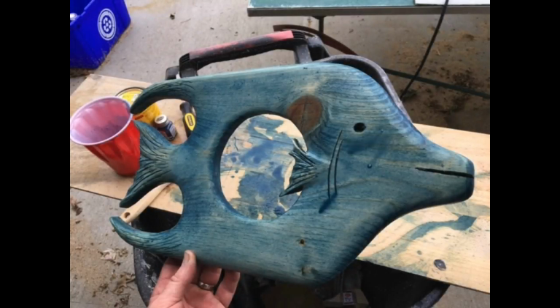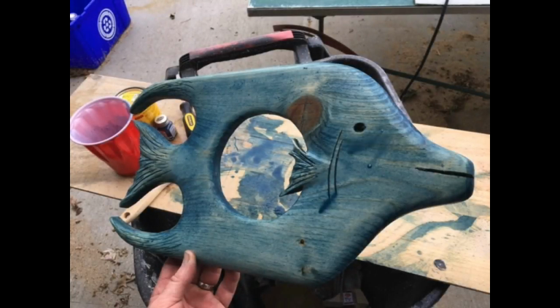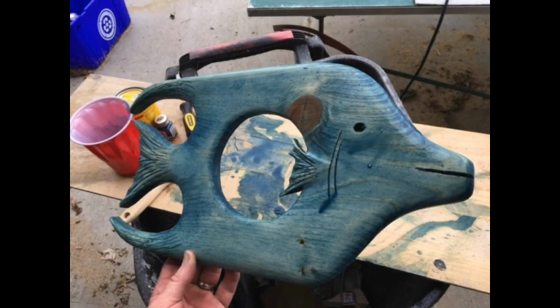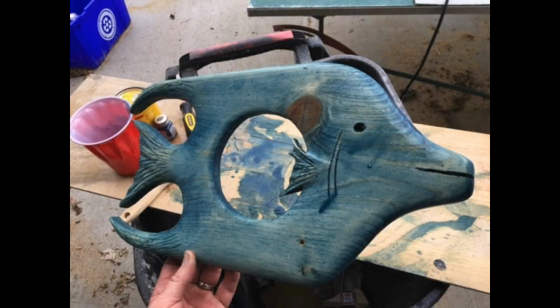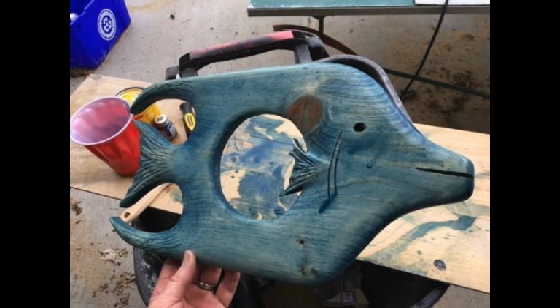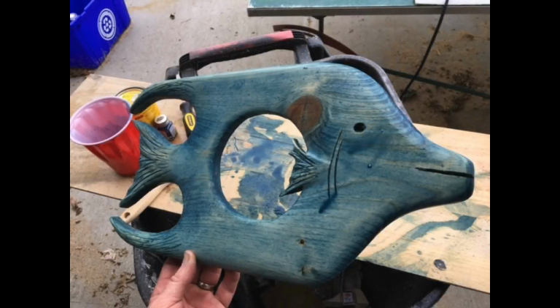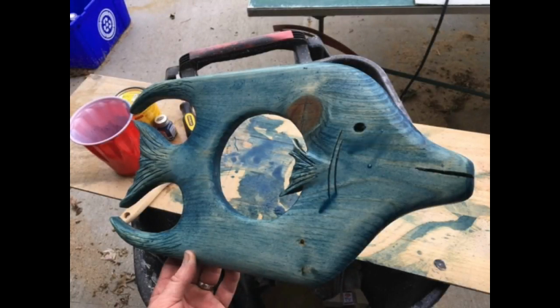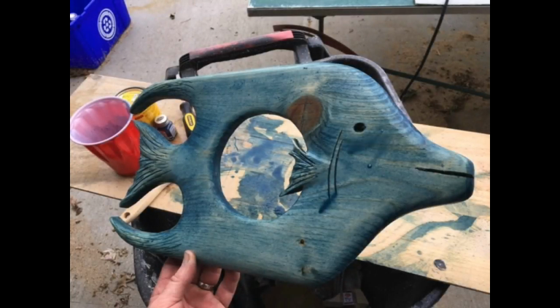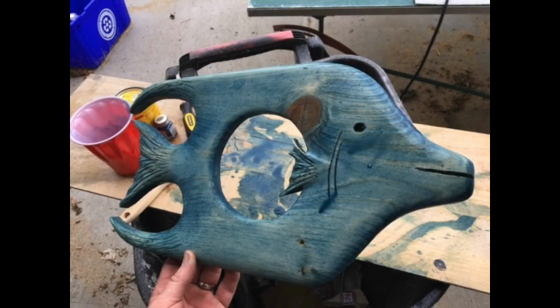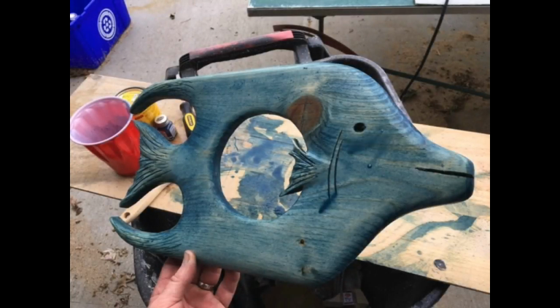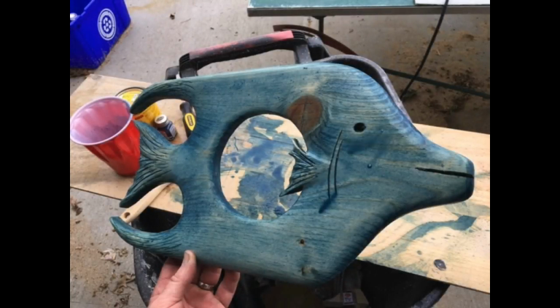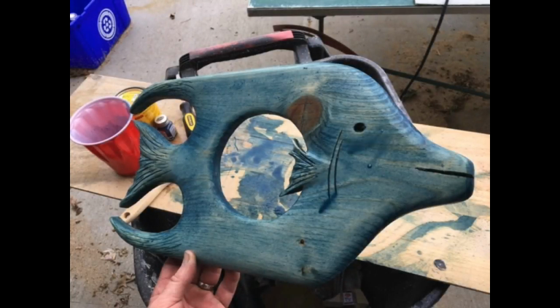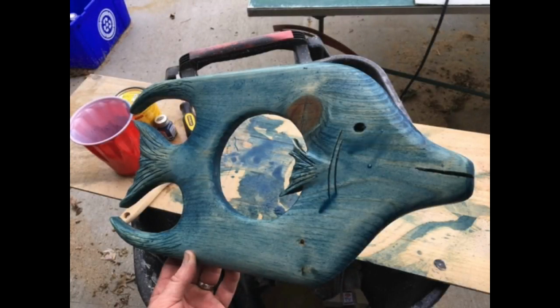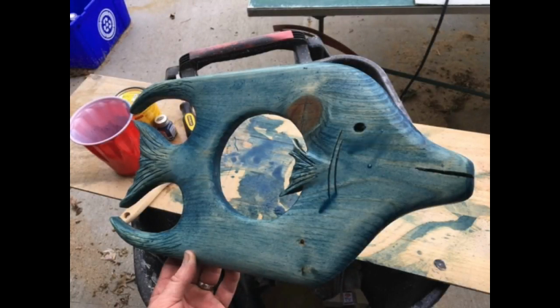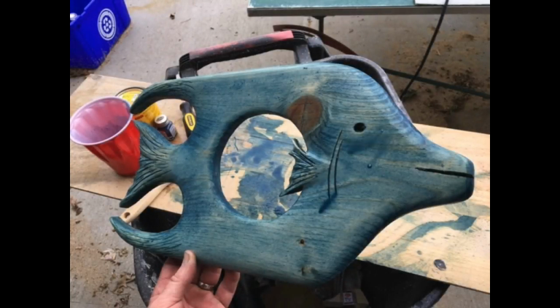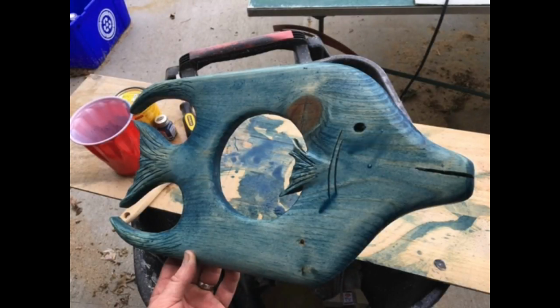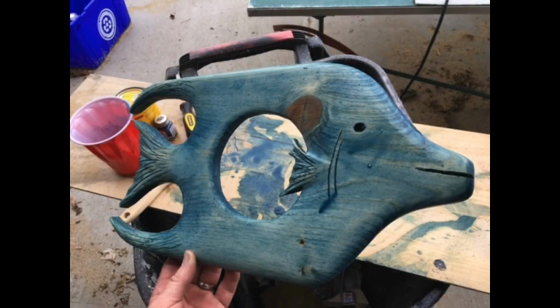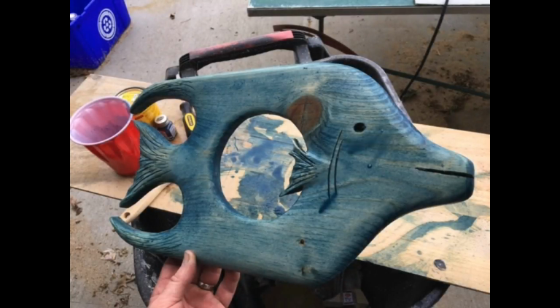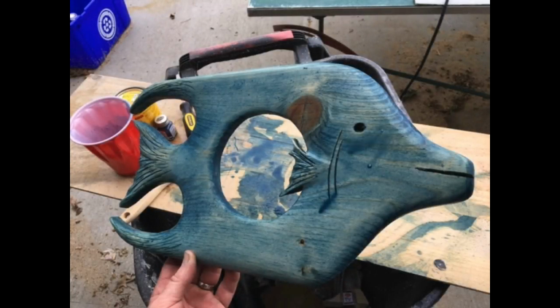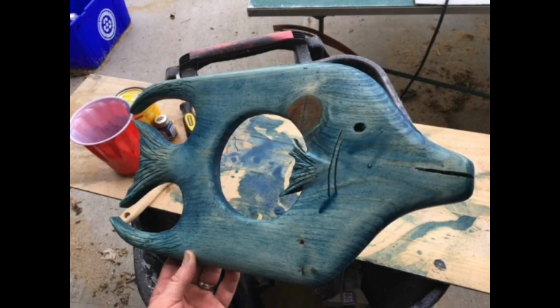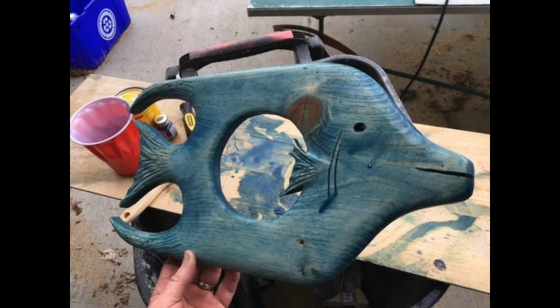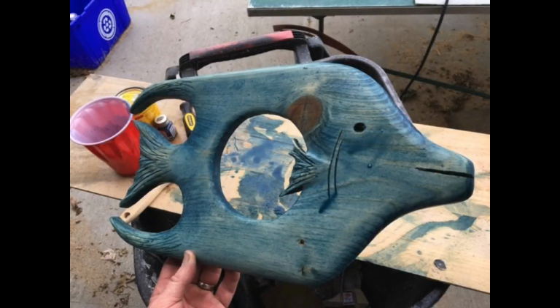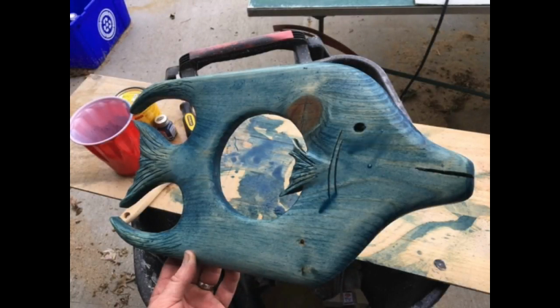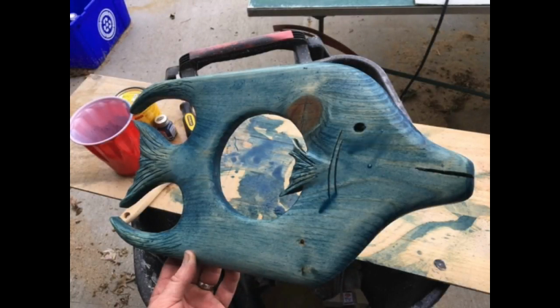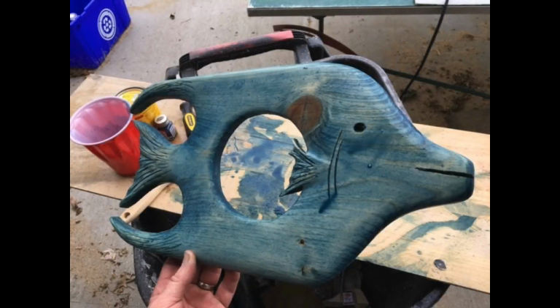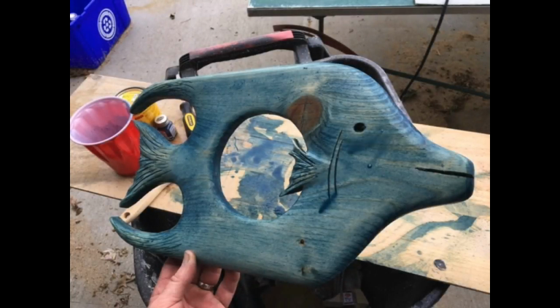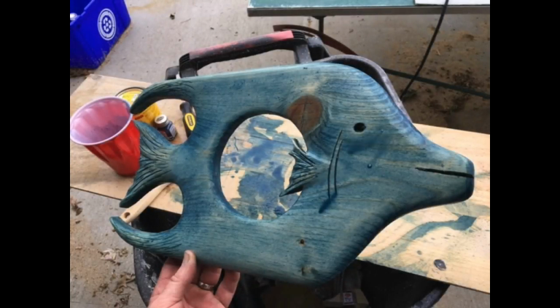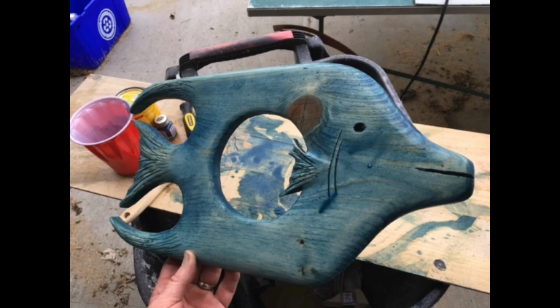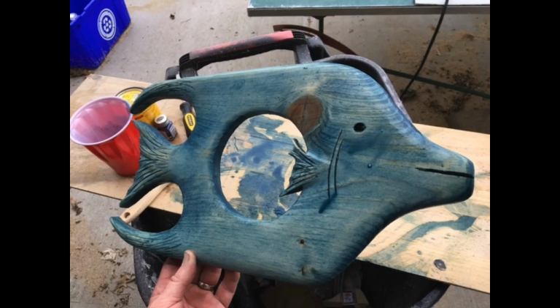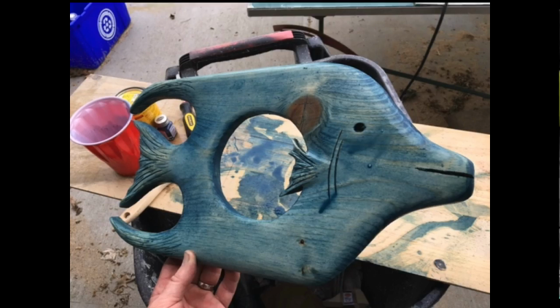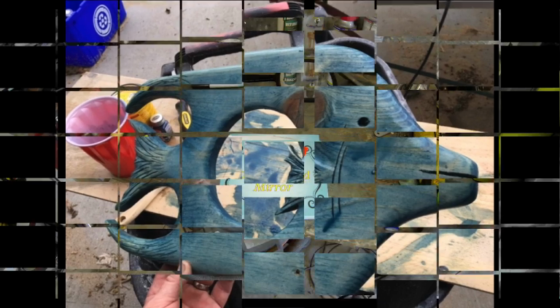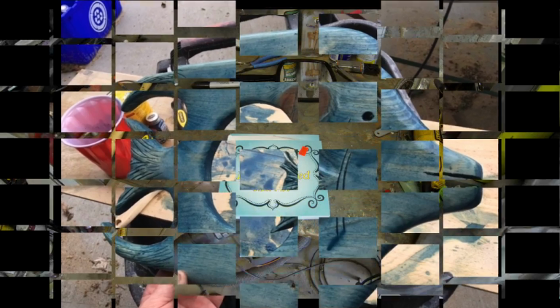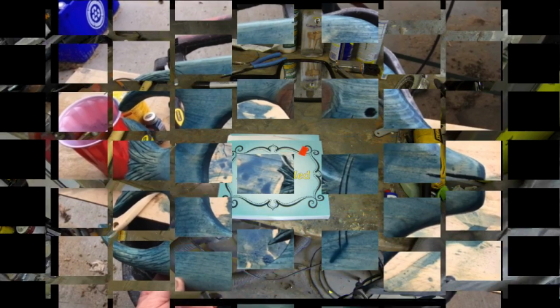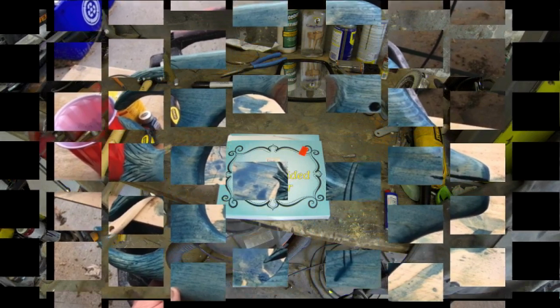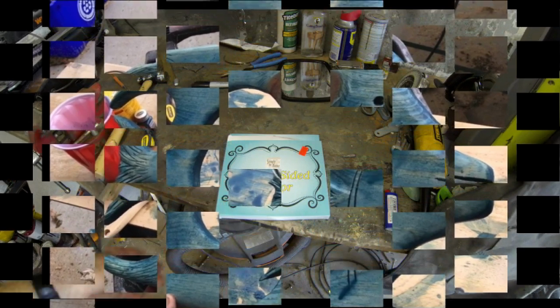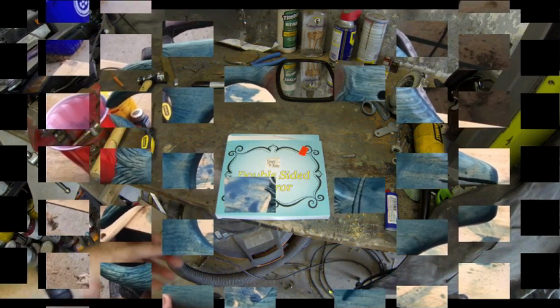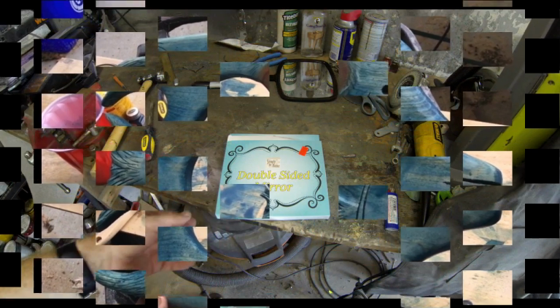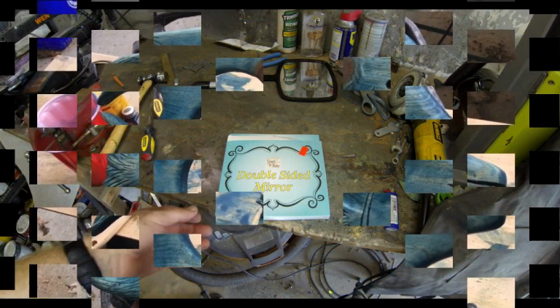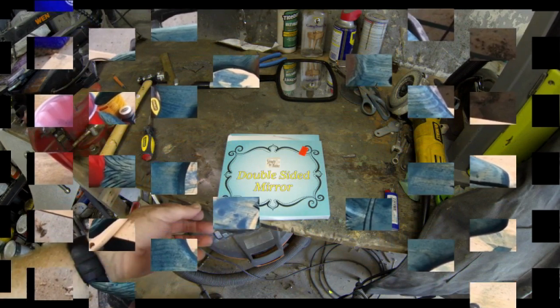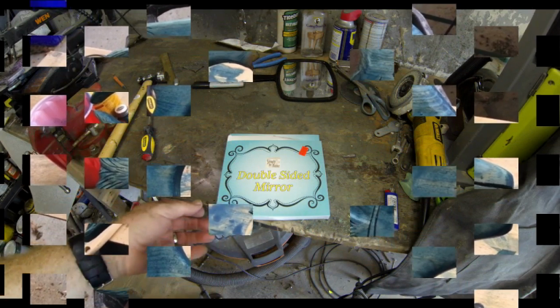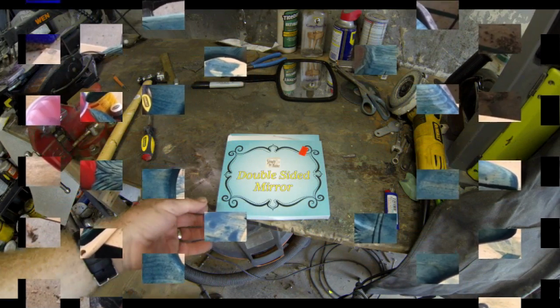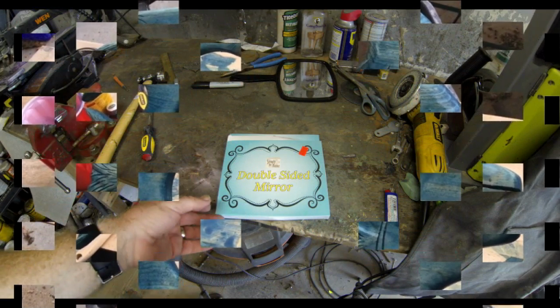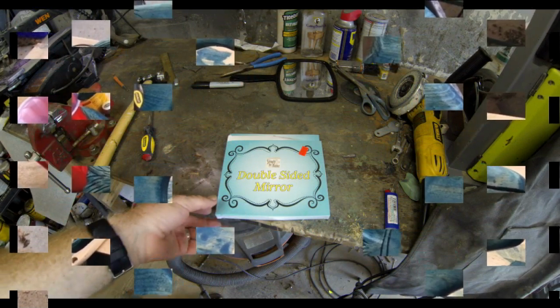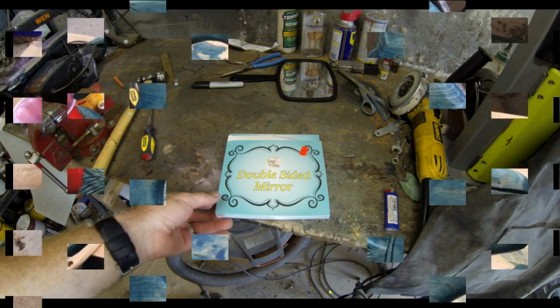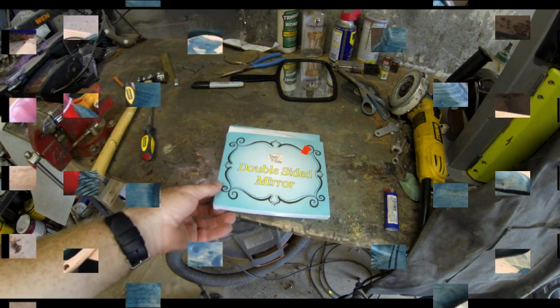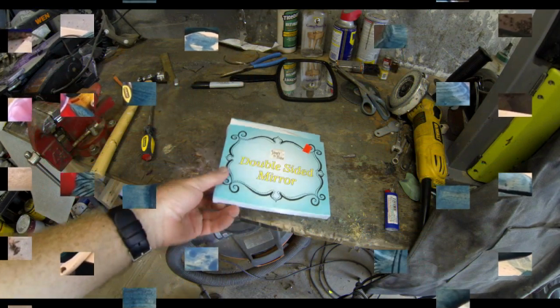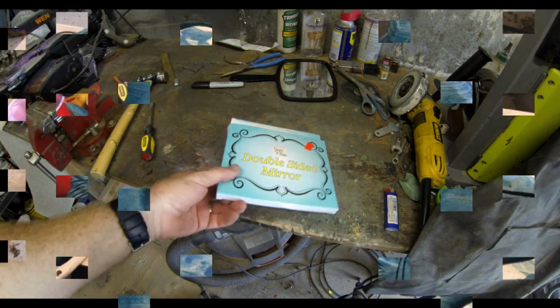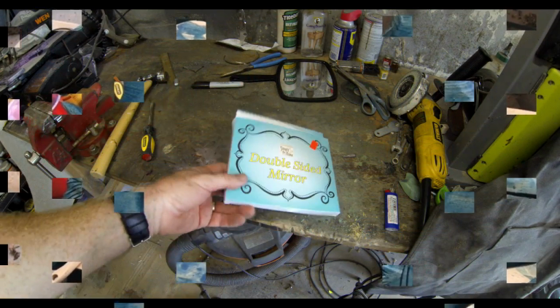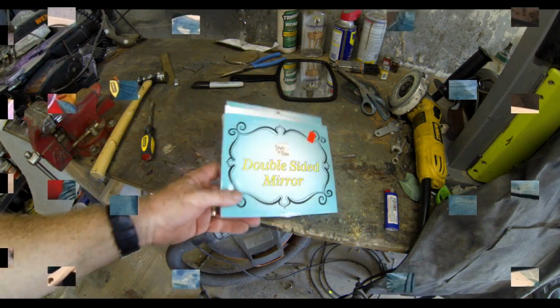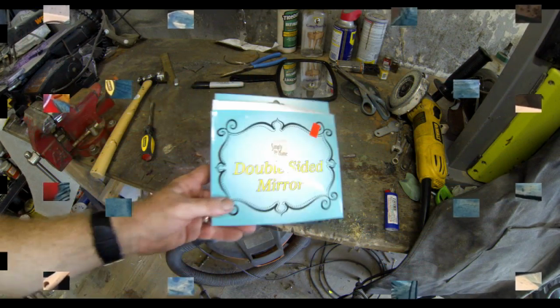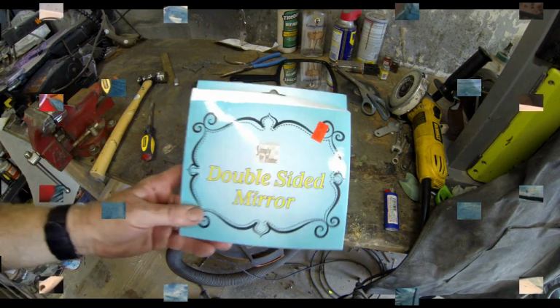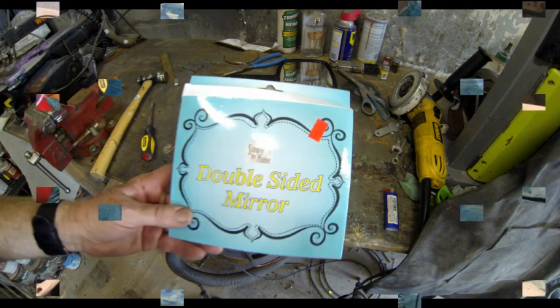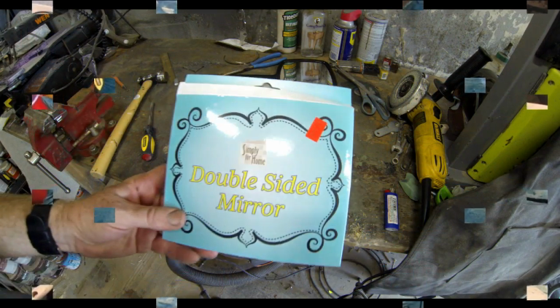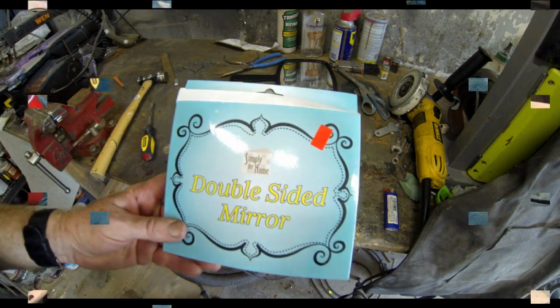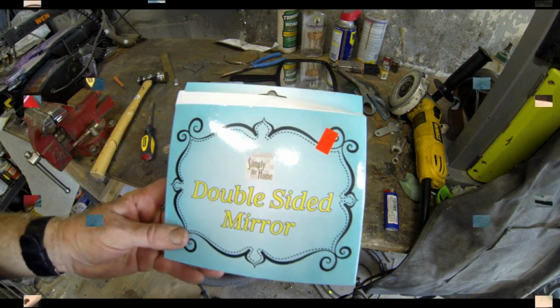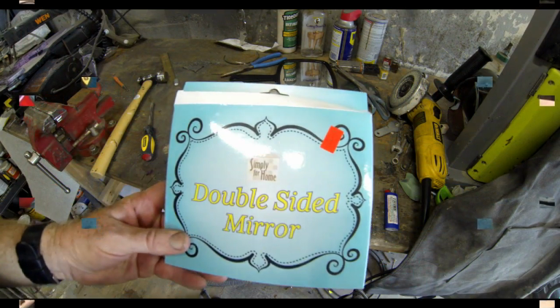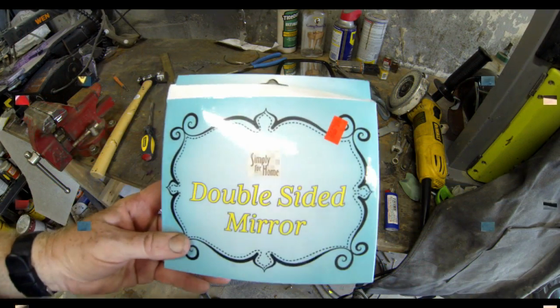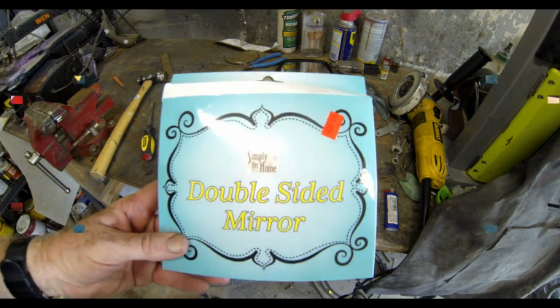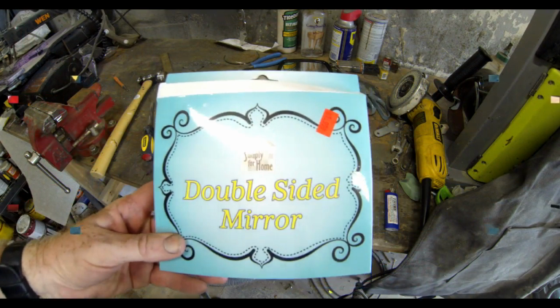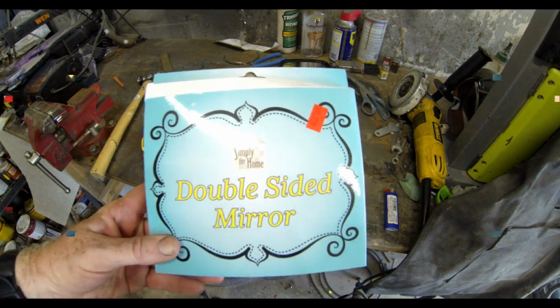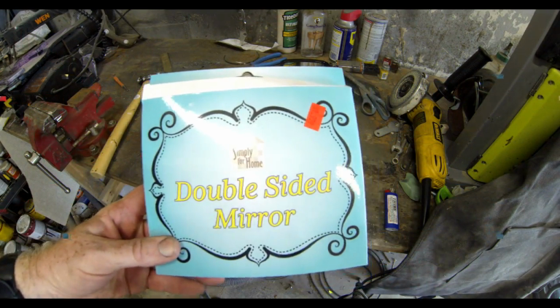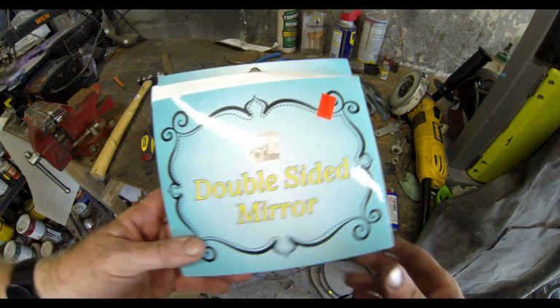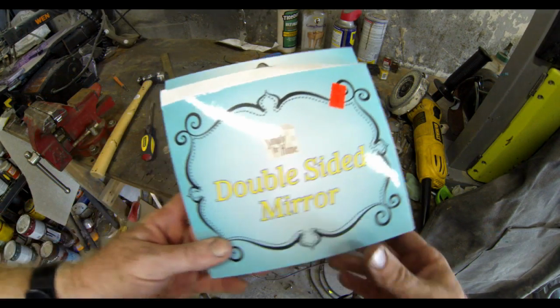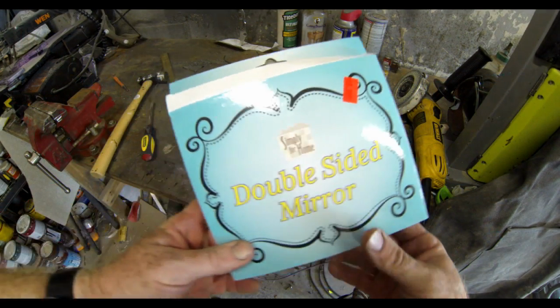I actually finished this off with some blue stain, which I mixed up myself. So anyway, here's the mirror.